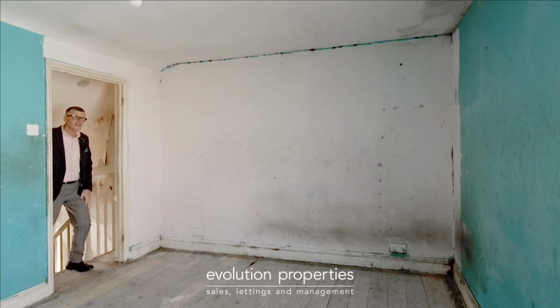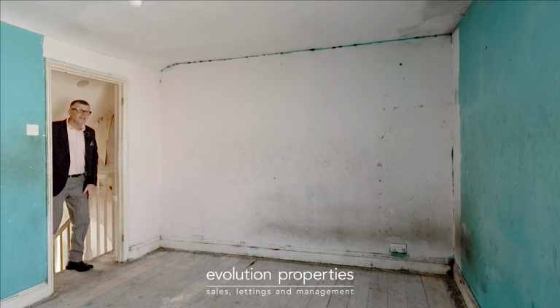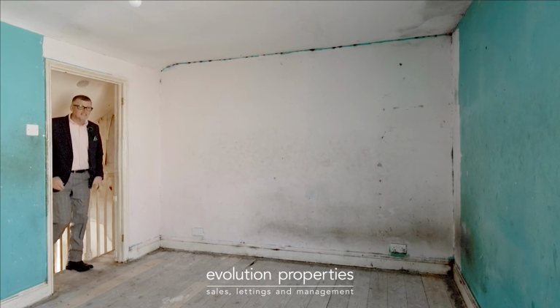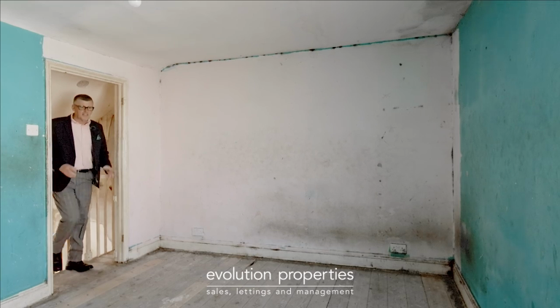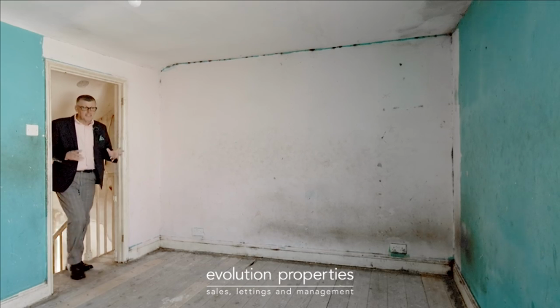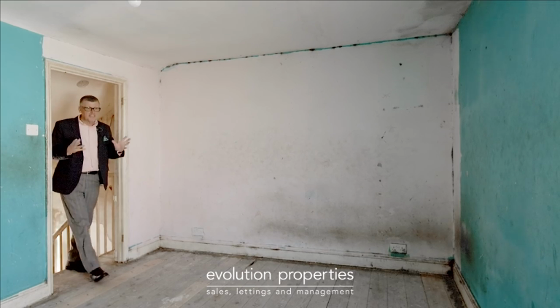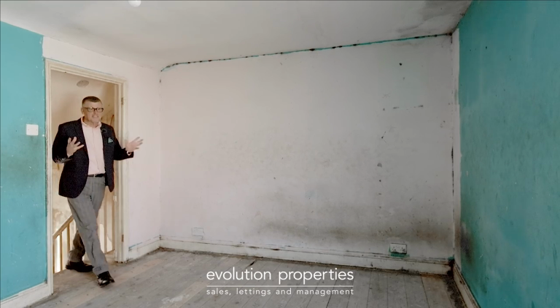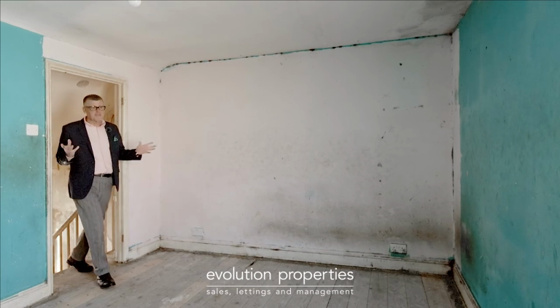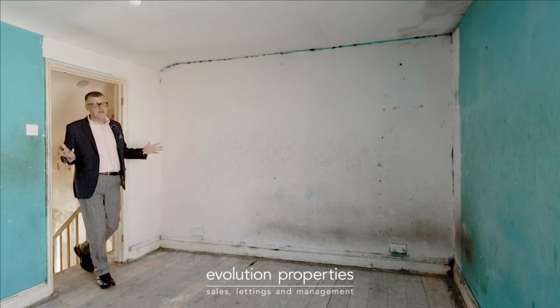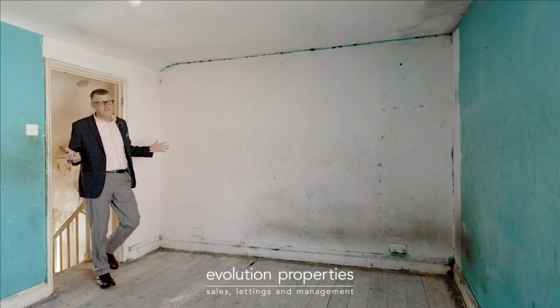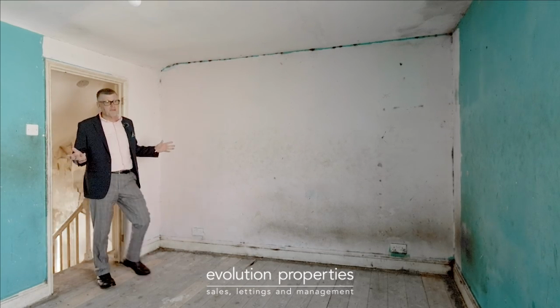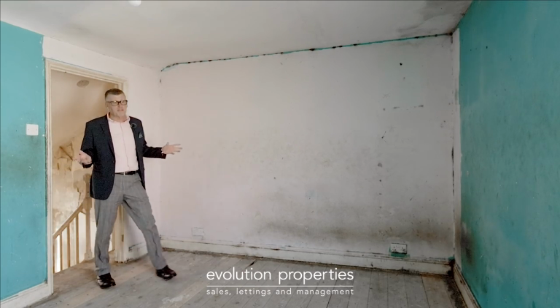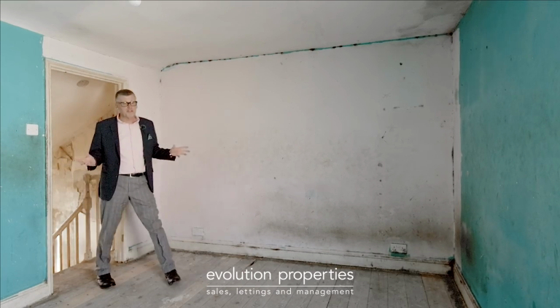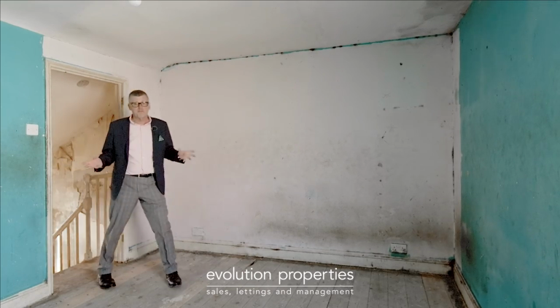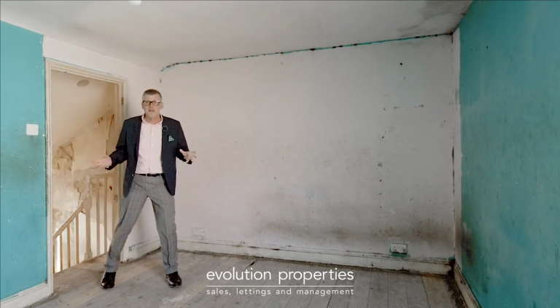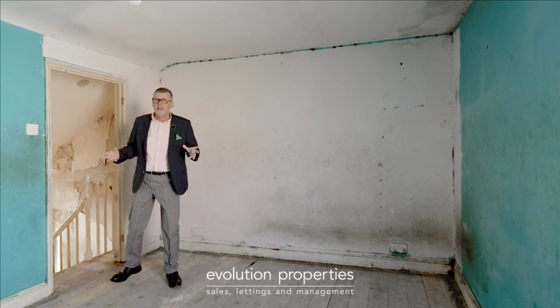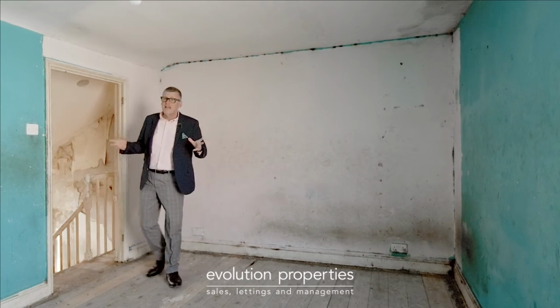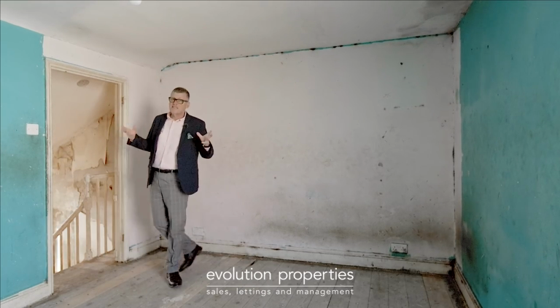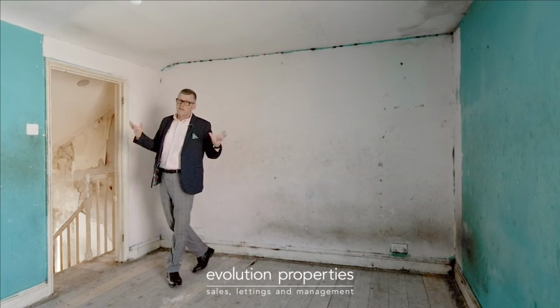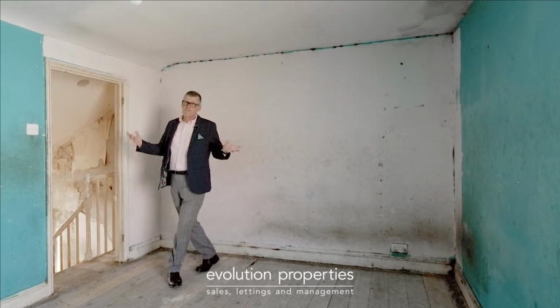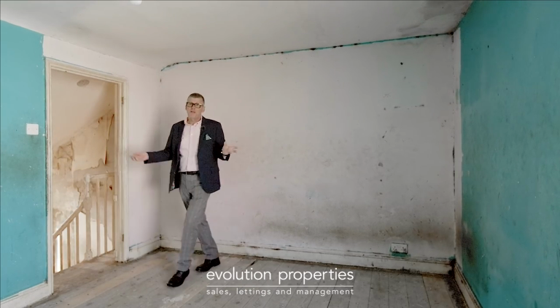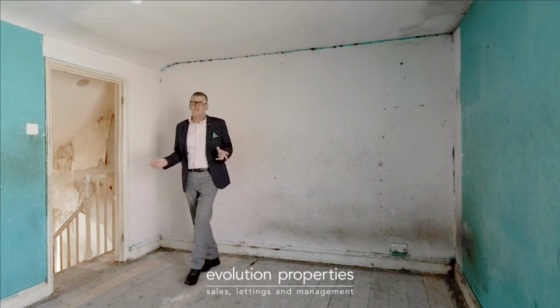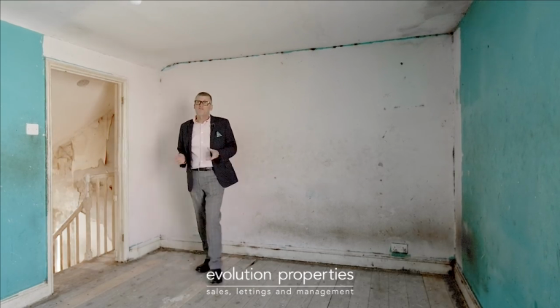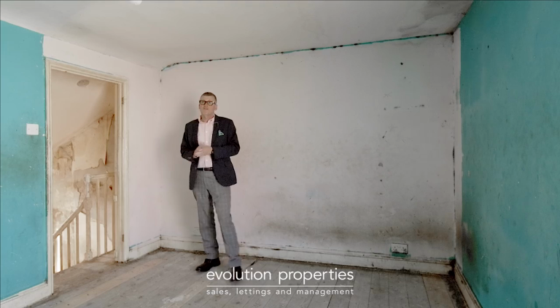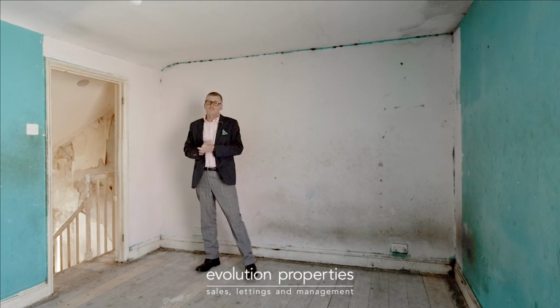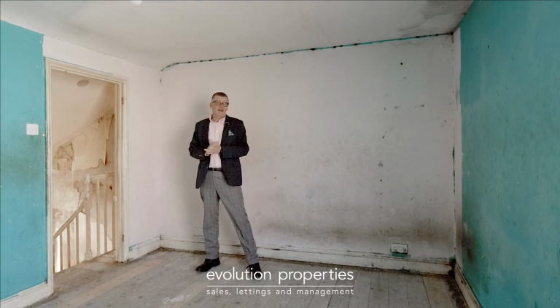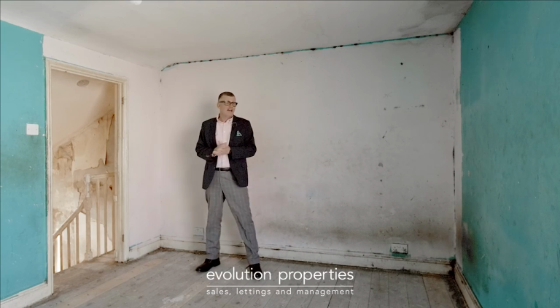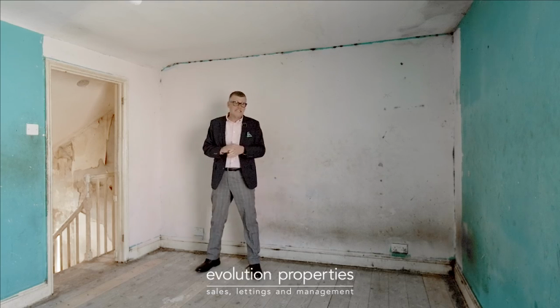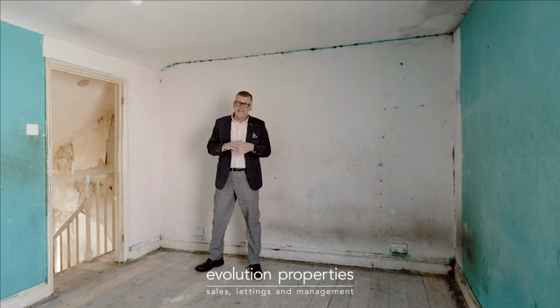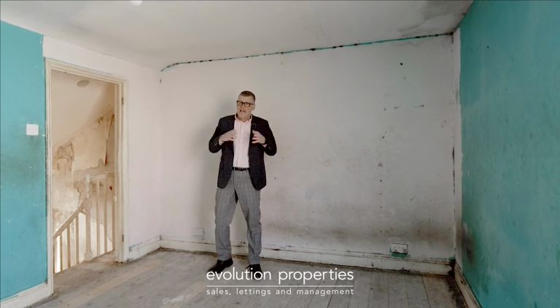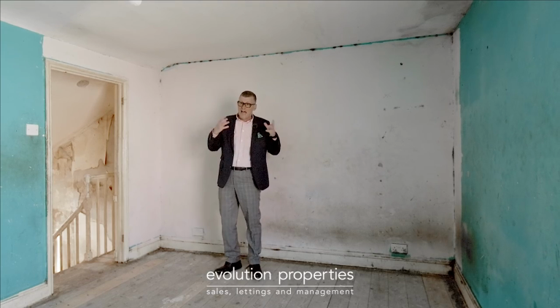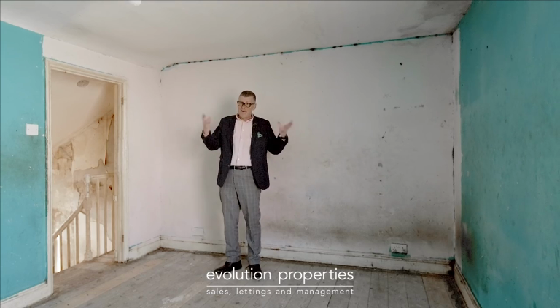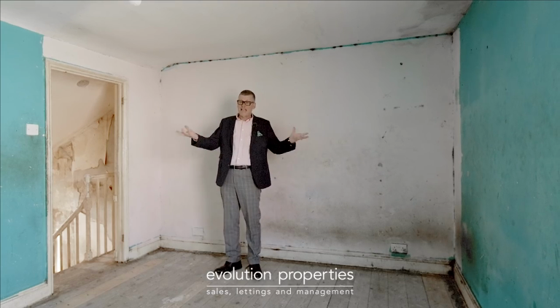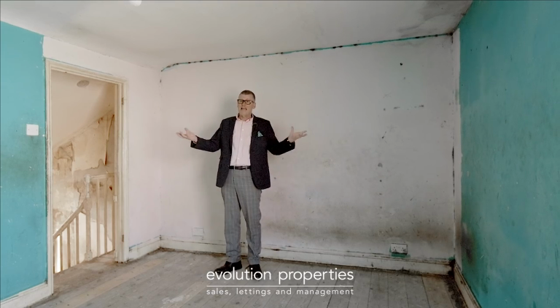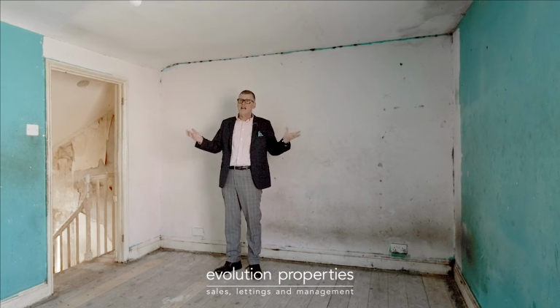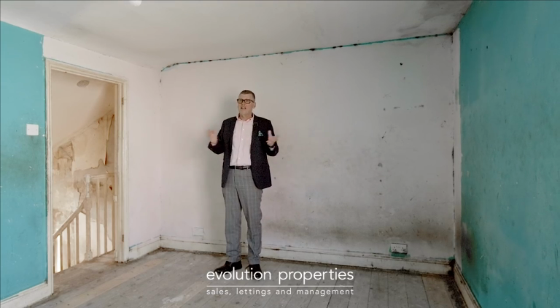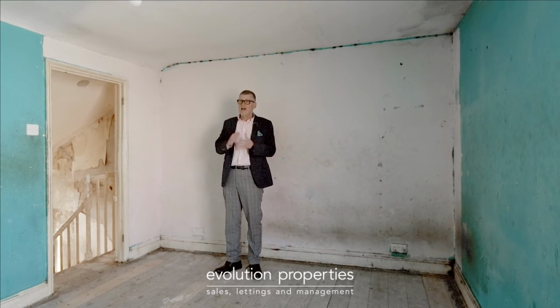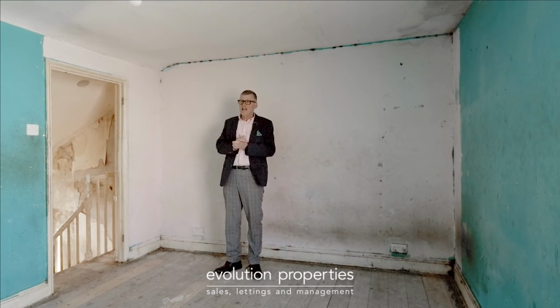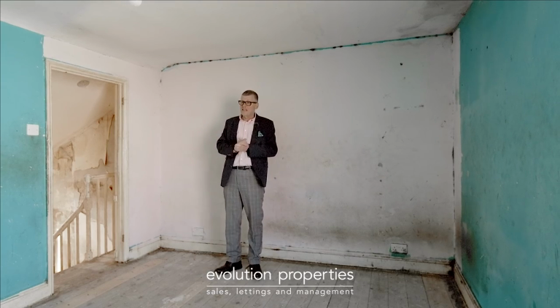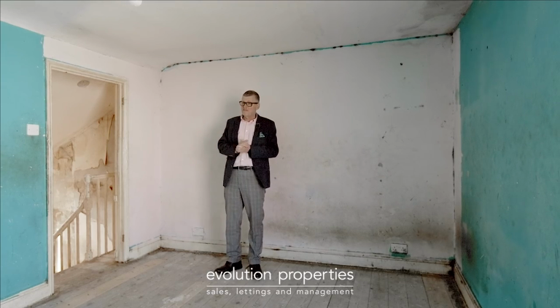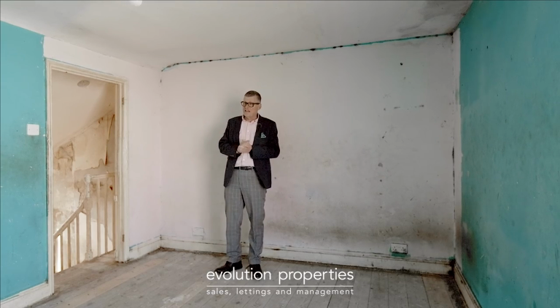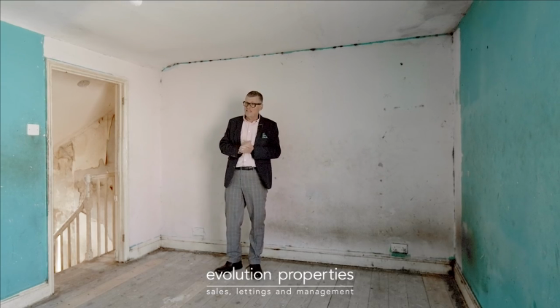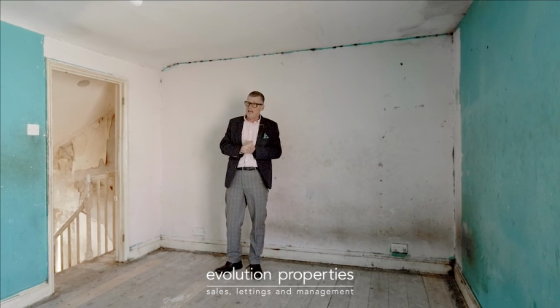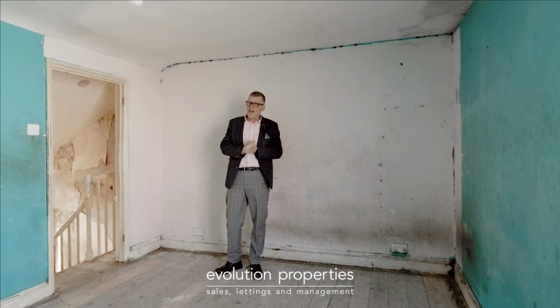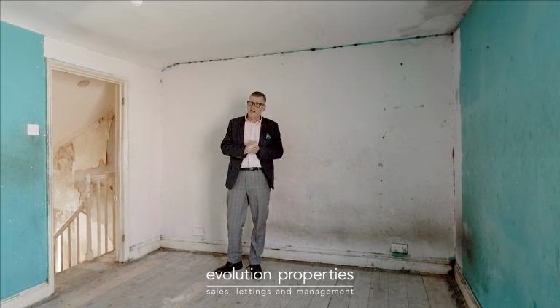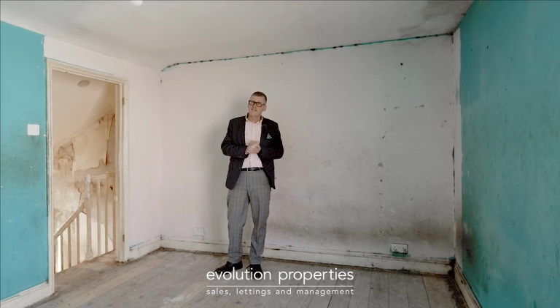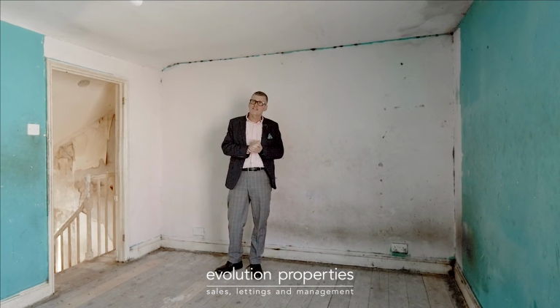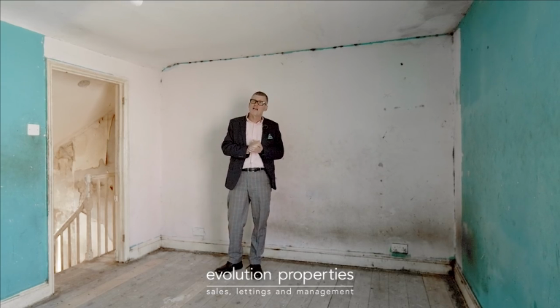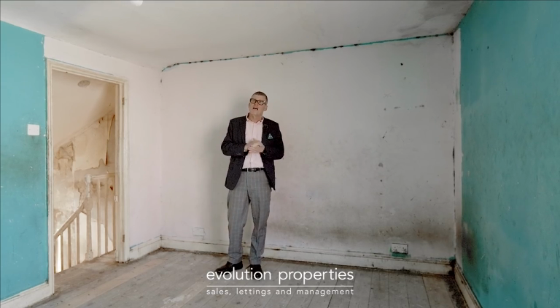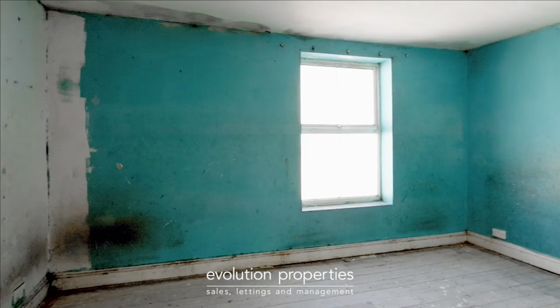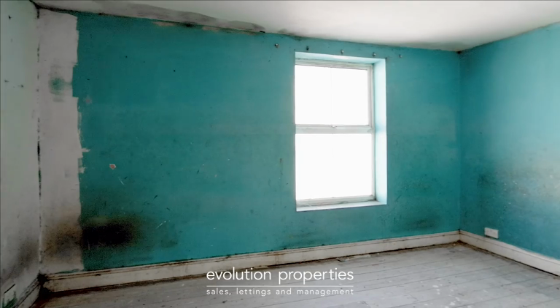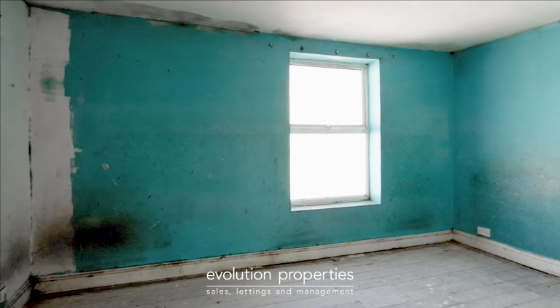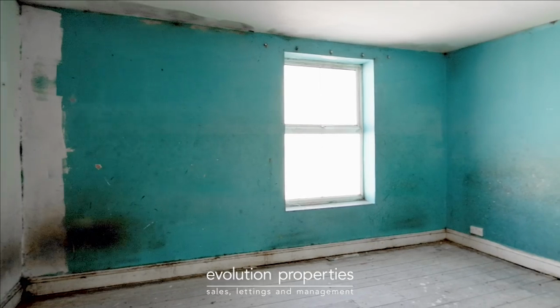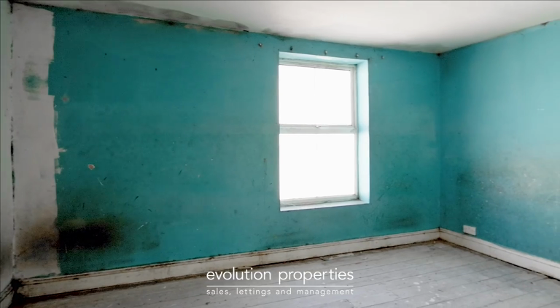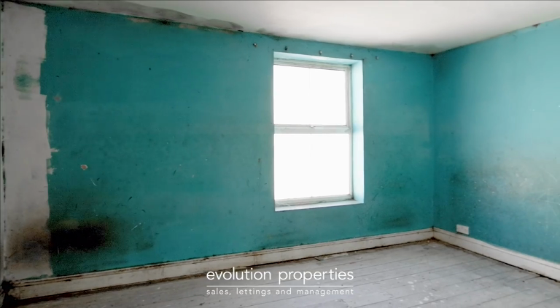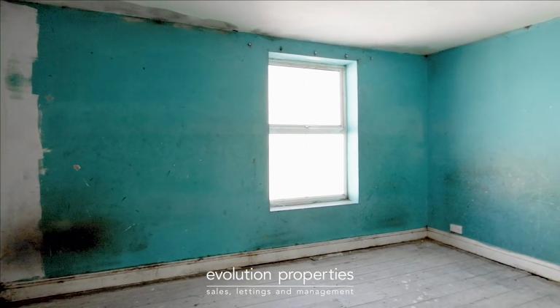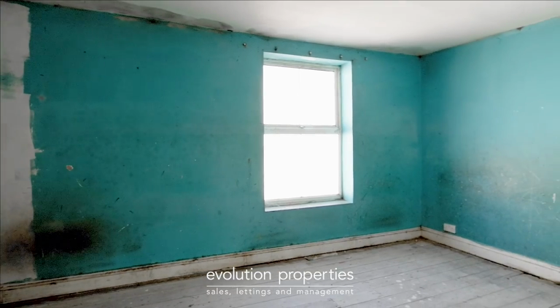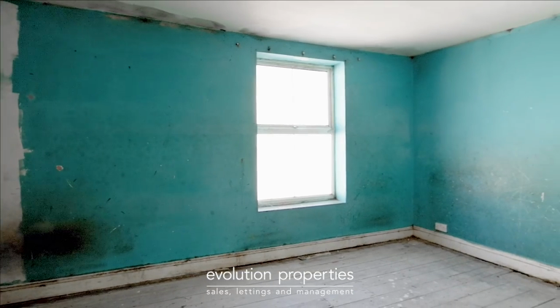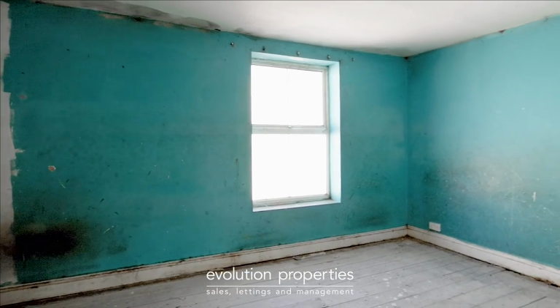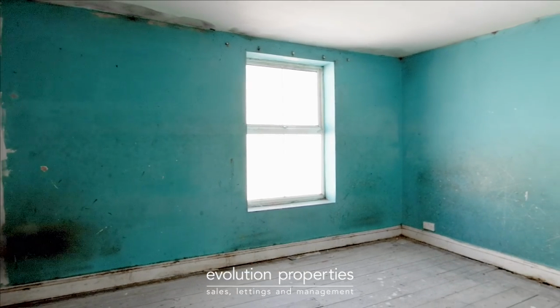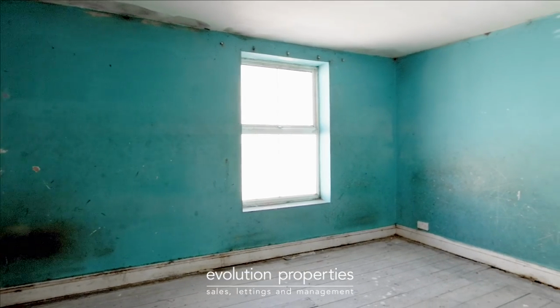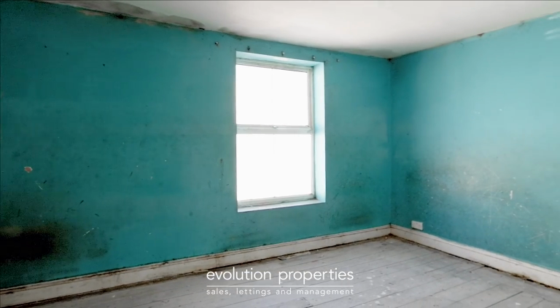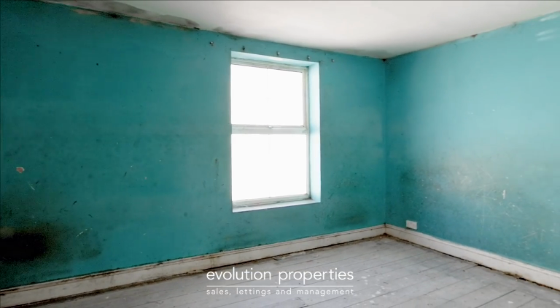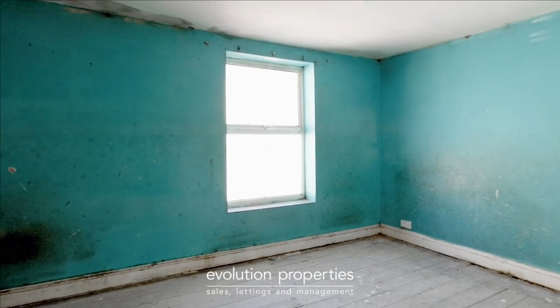So this is the main bedroom. It's a beautiful size and again, like the rest of the house, just needs starting again with that one.